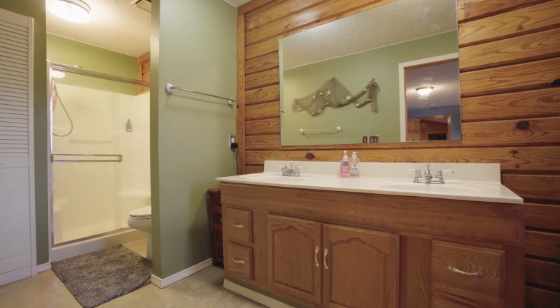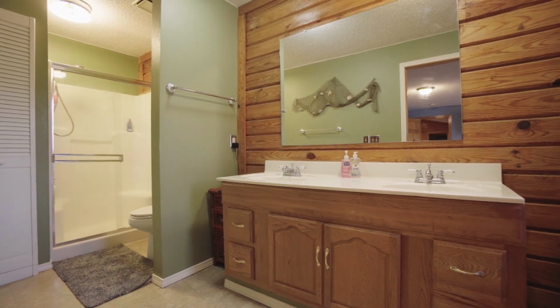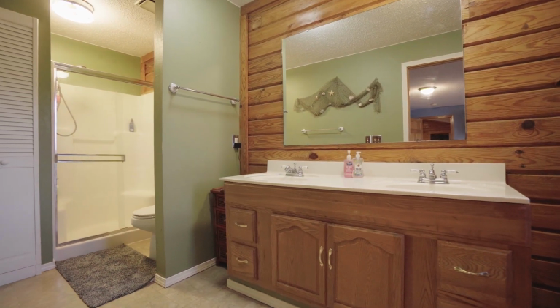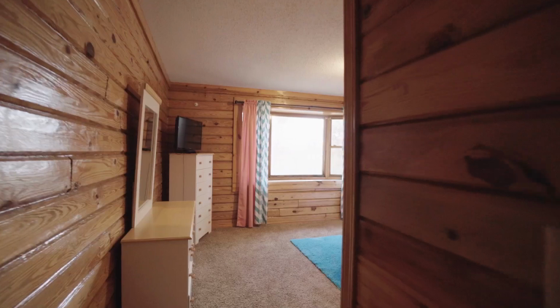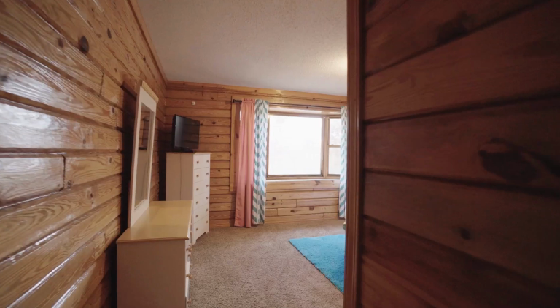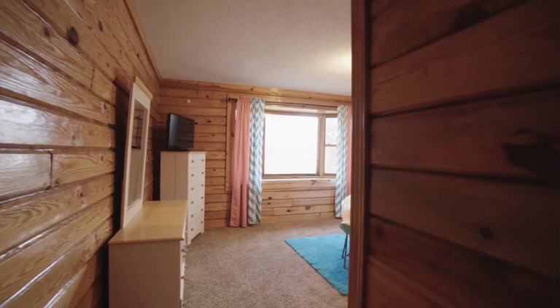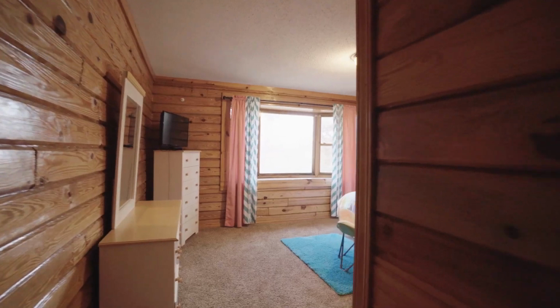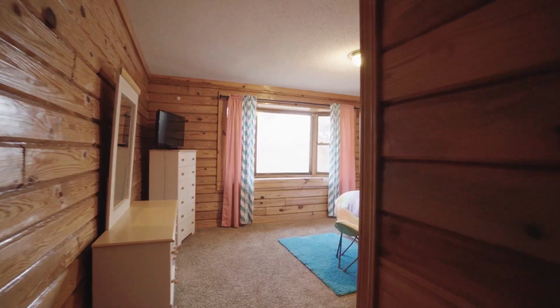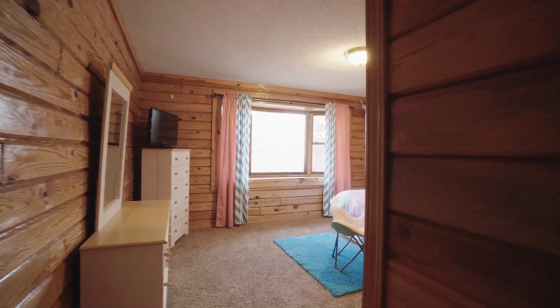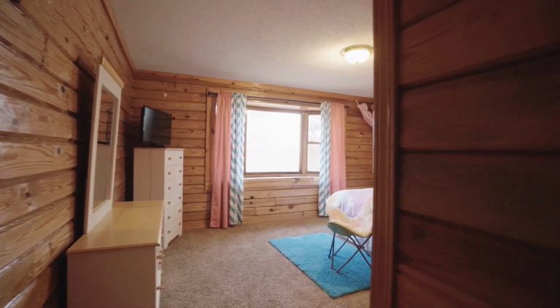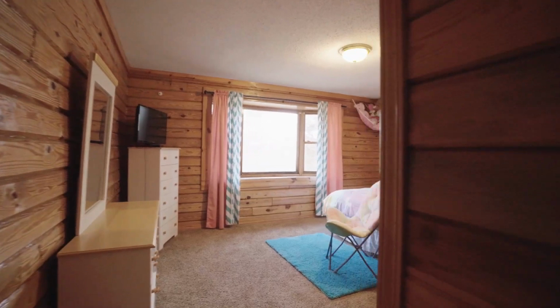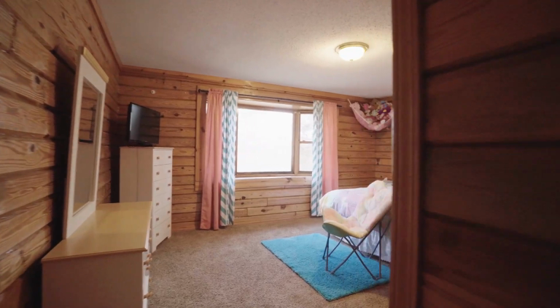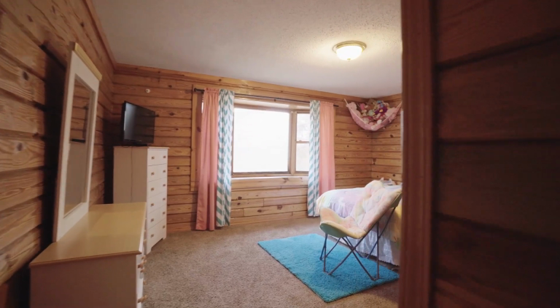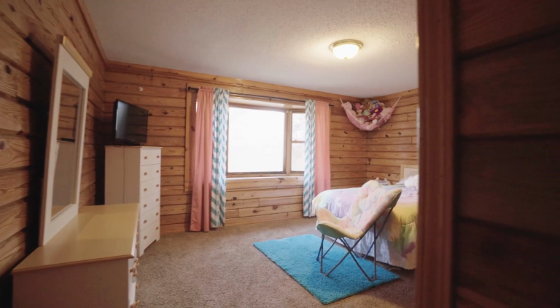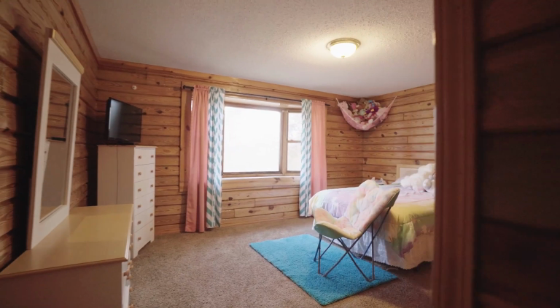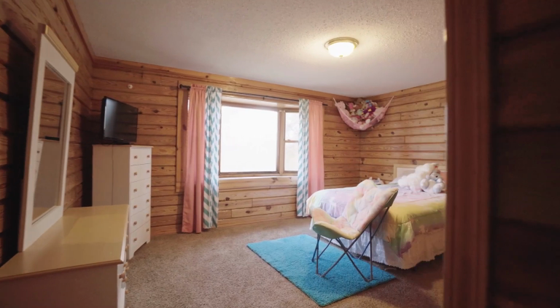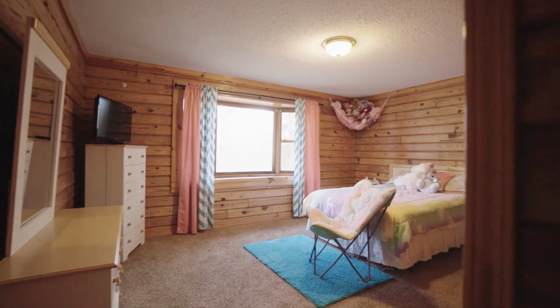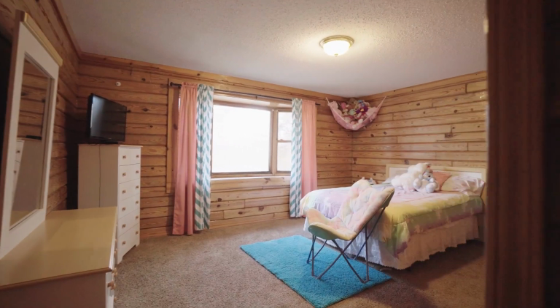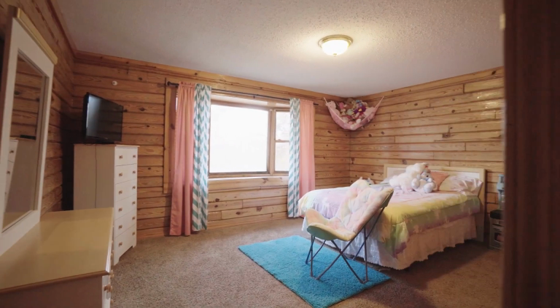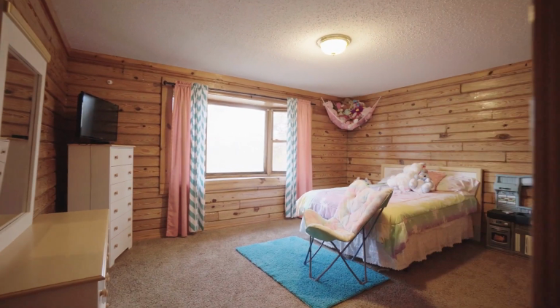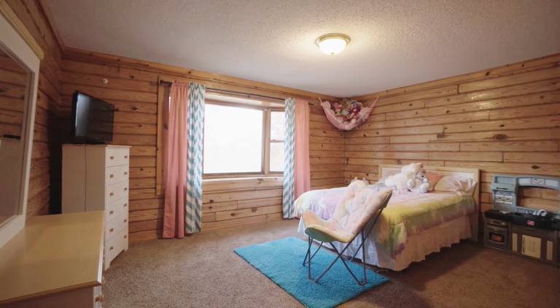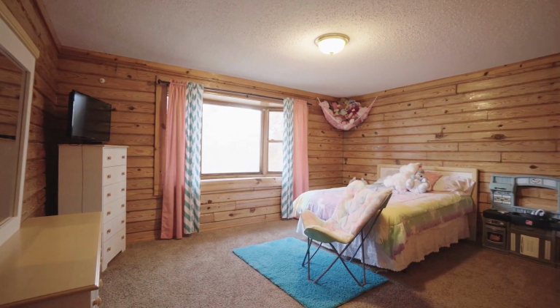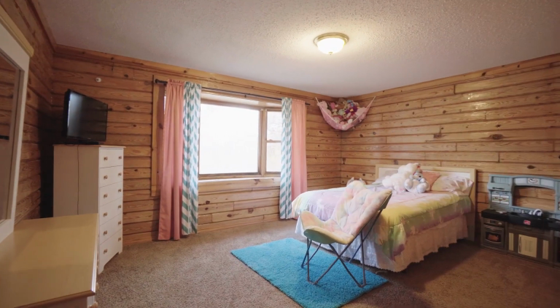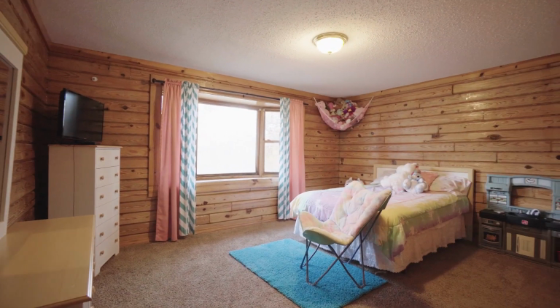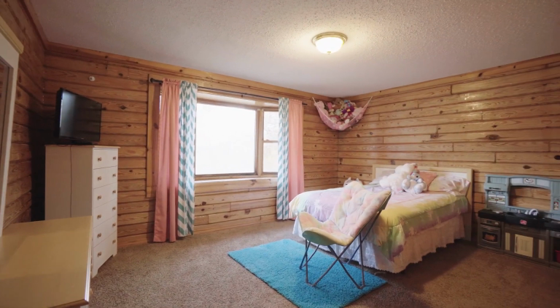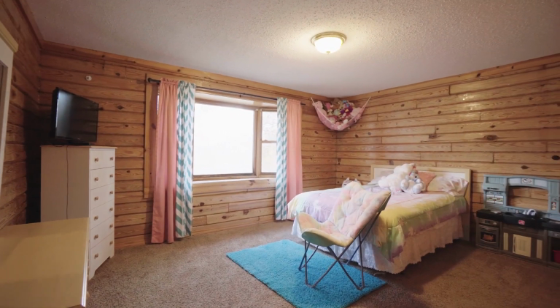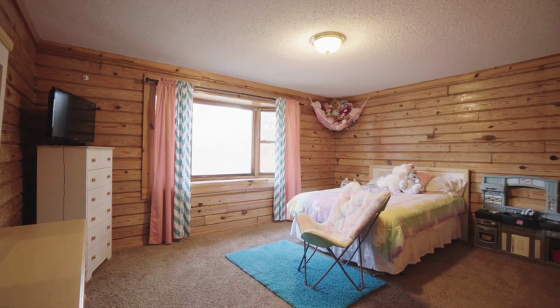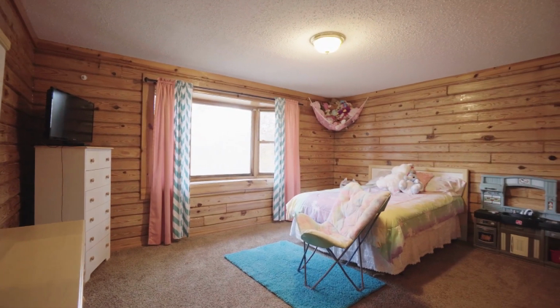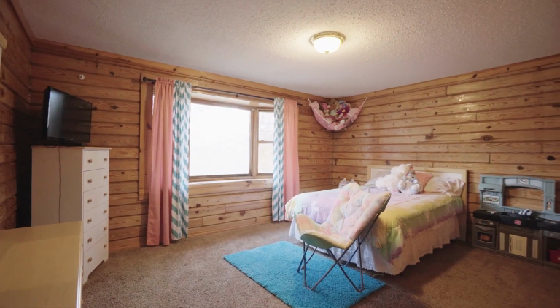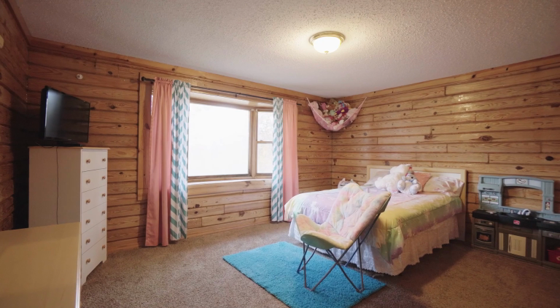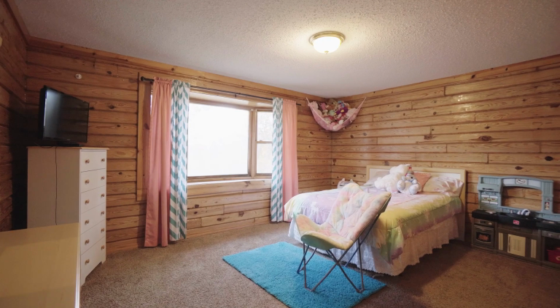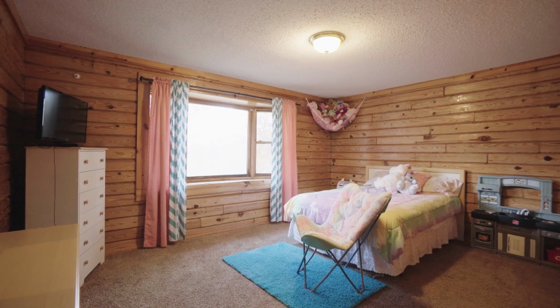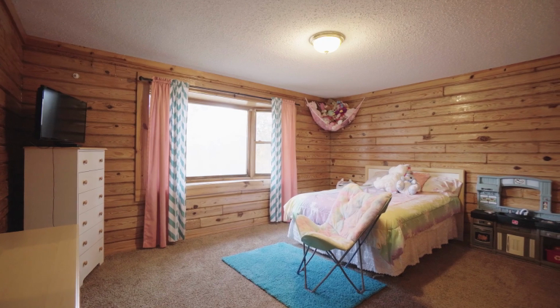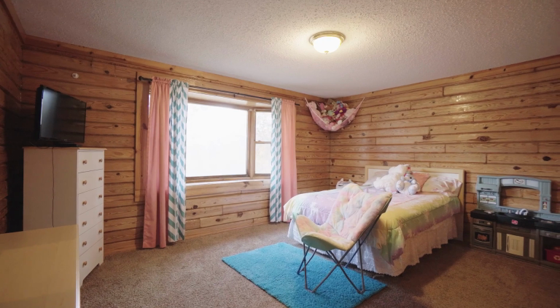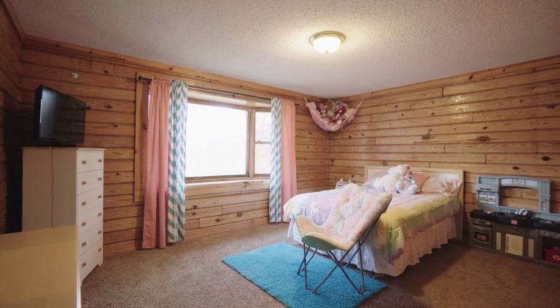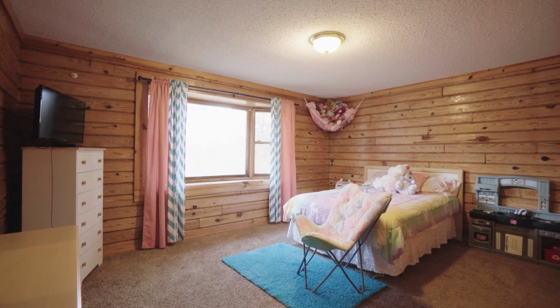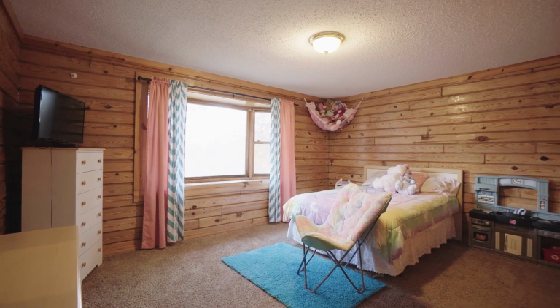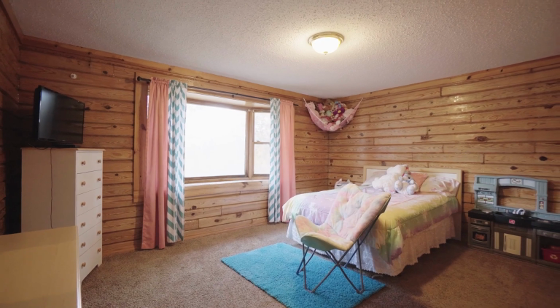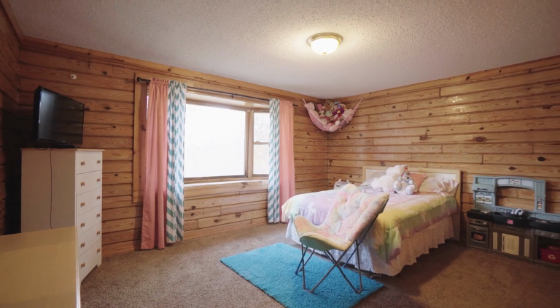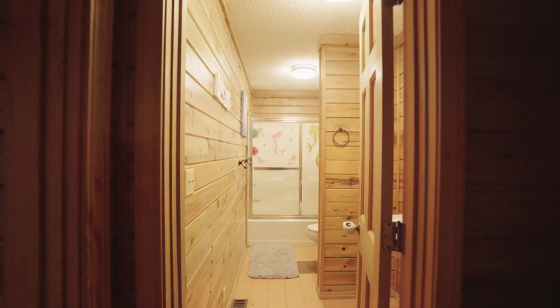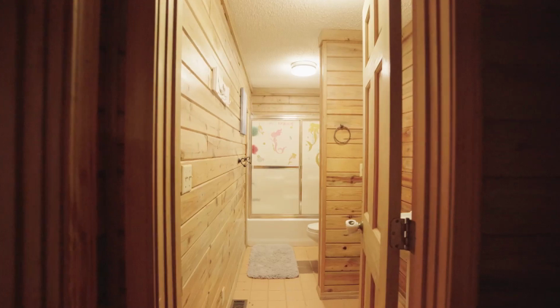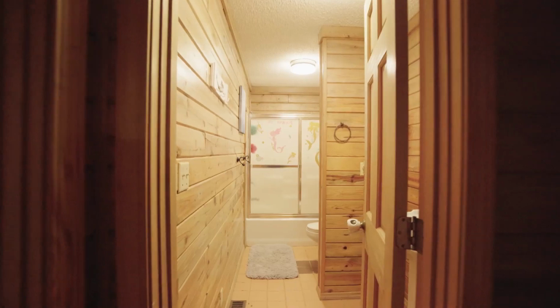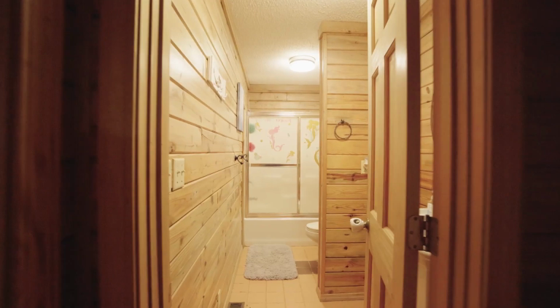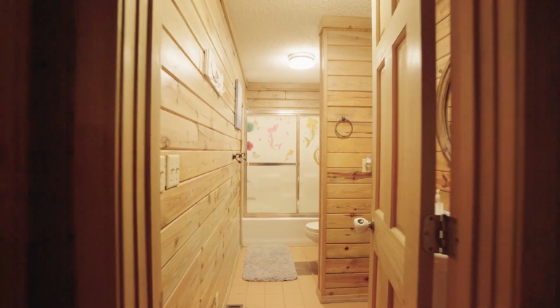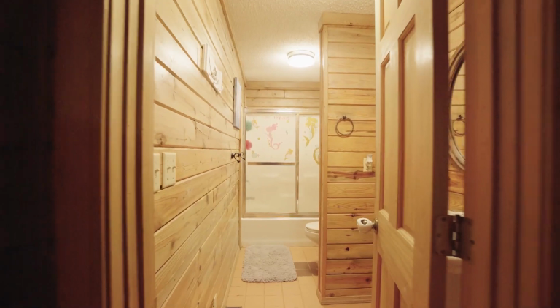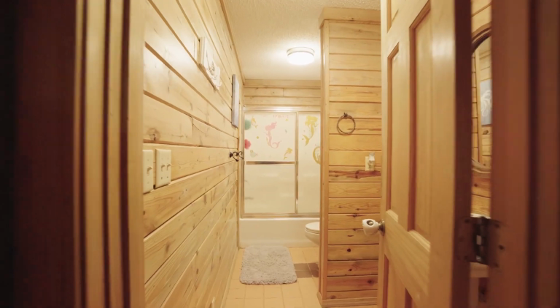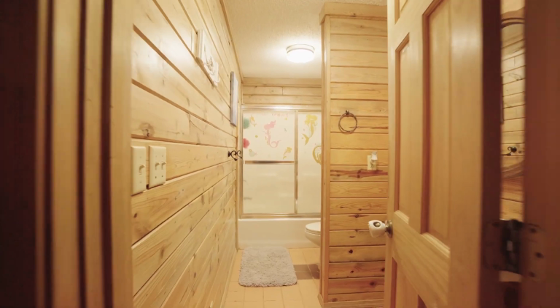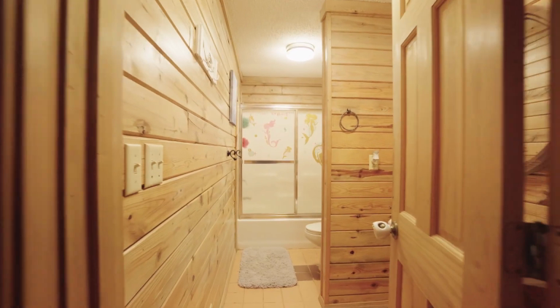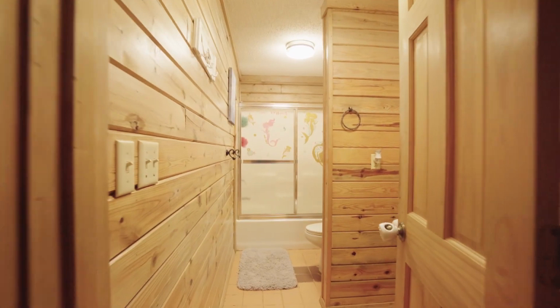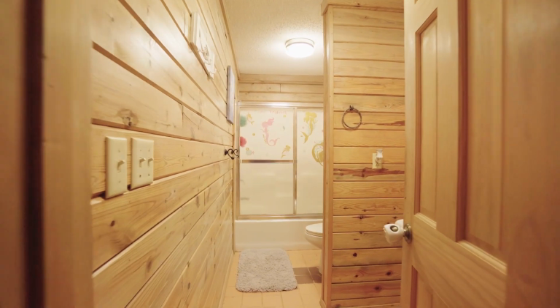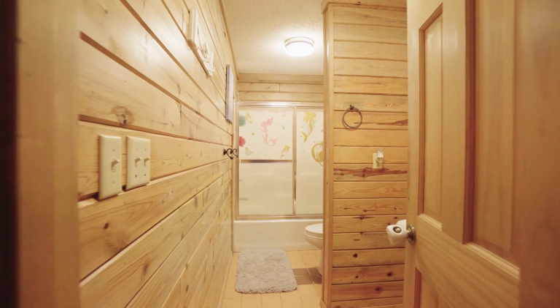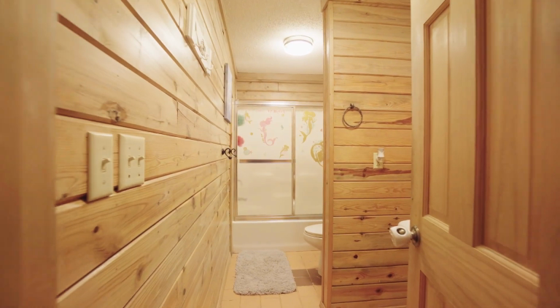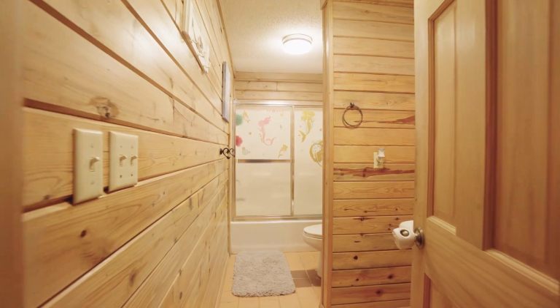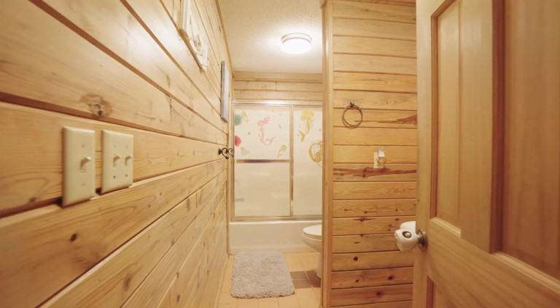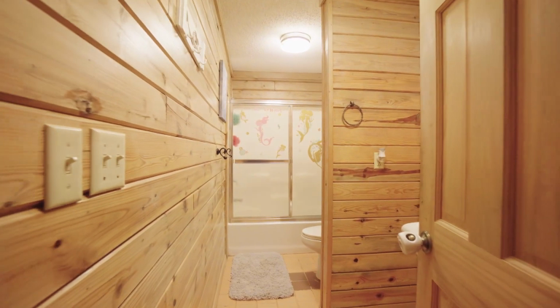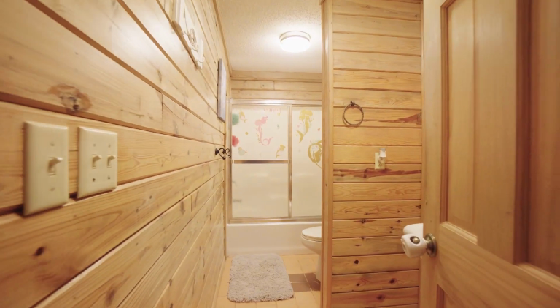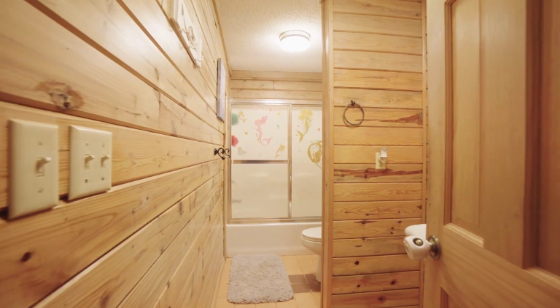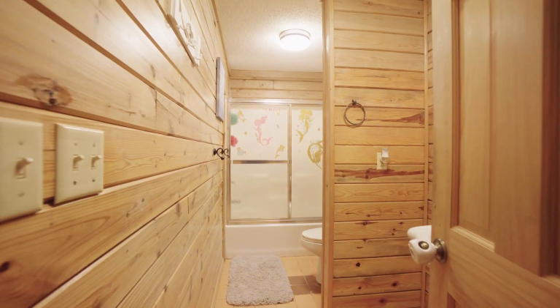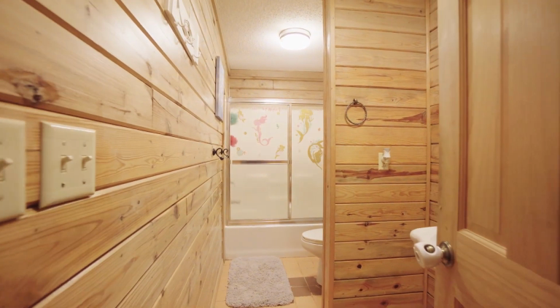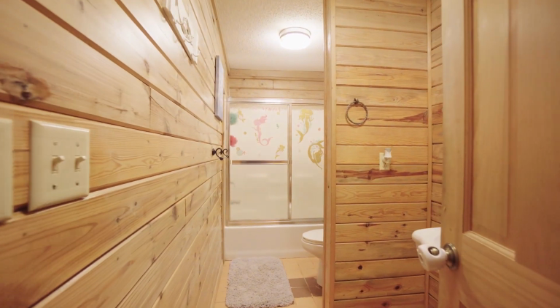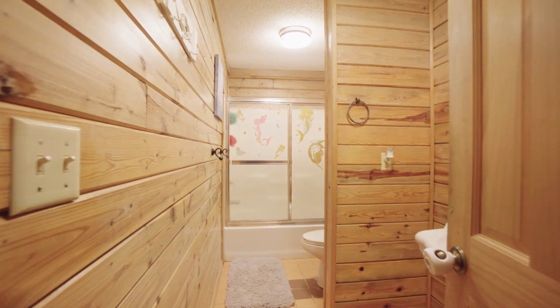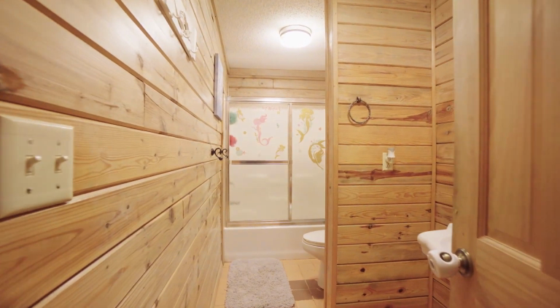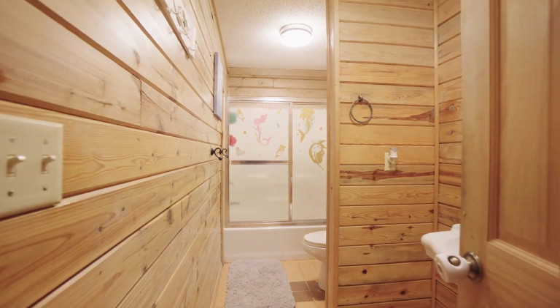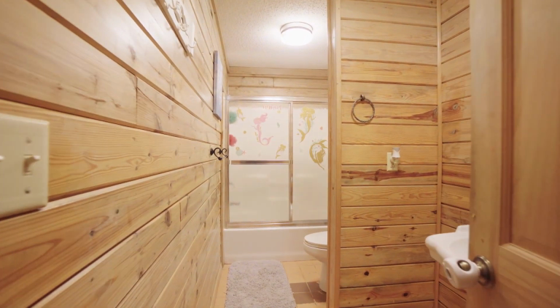Here's the second of four bedrooms in this 3,430 square foot home, offering family-sized space throughout.